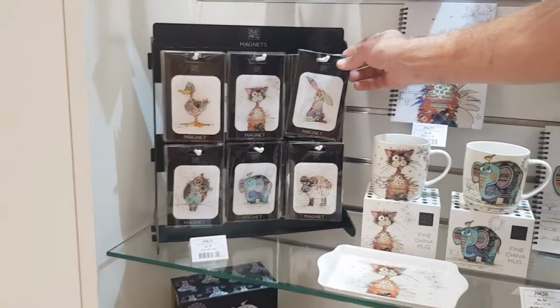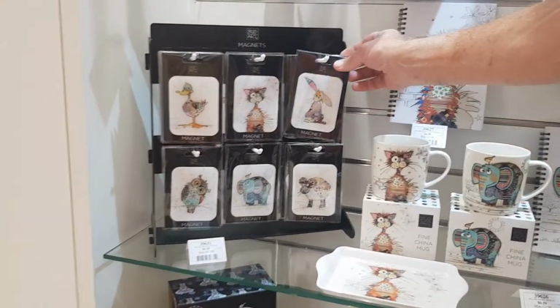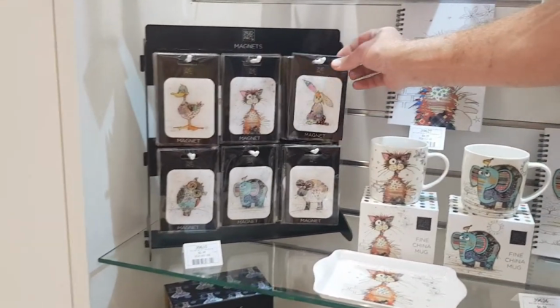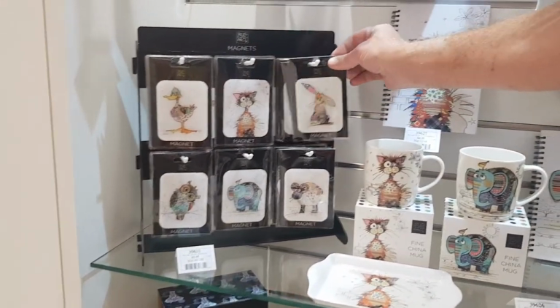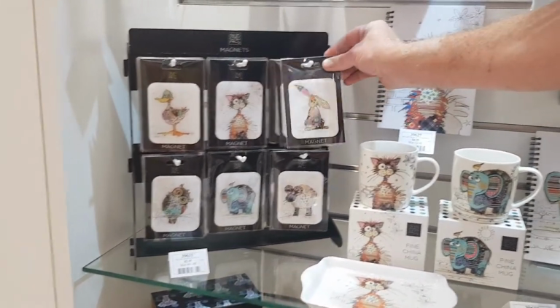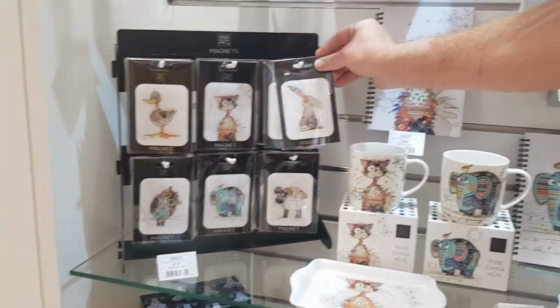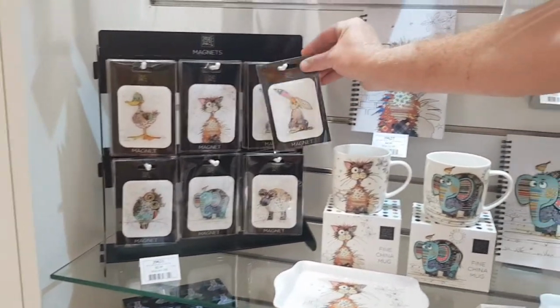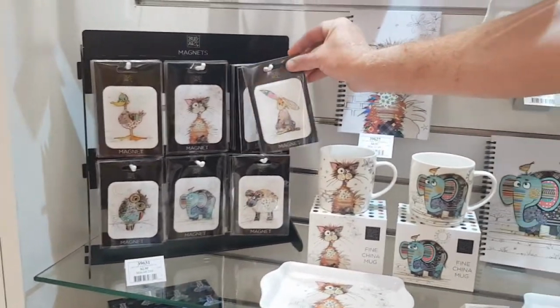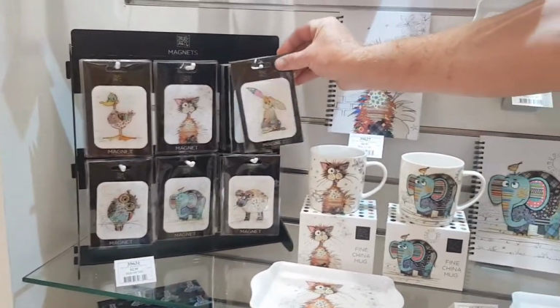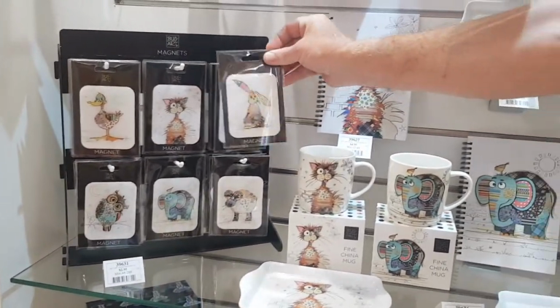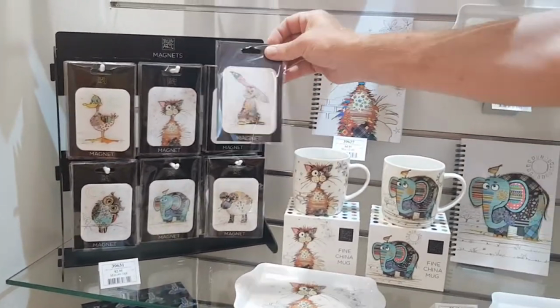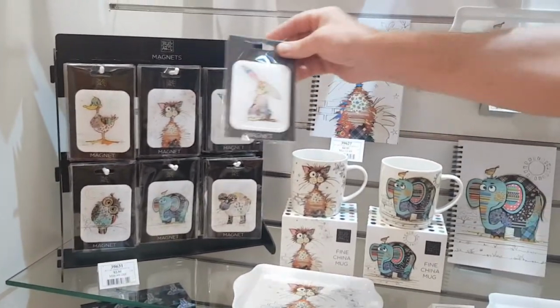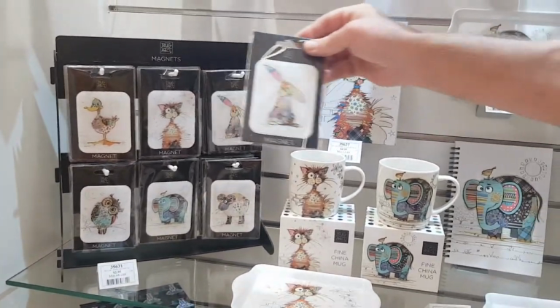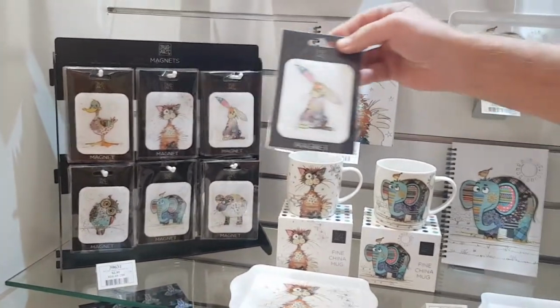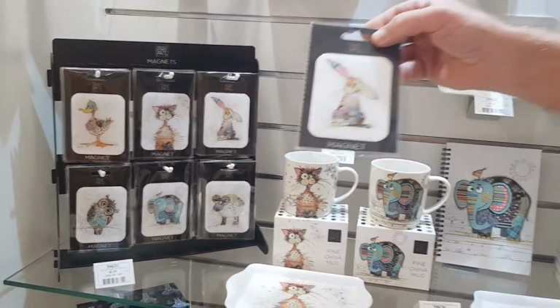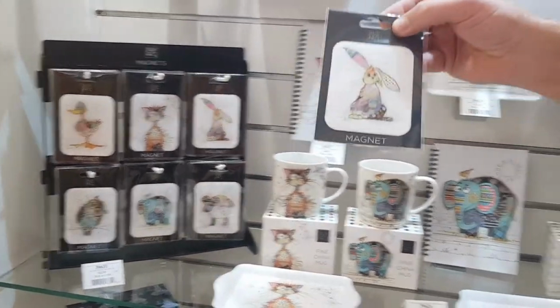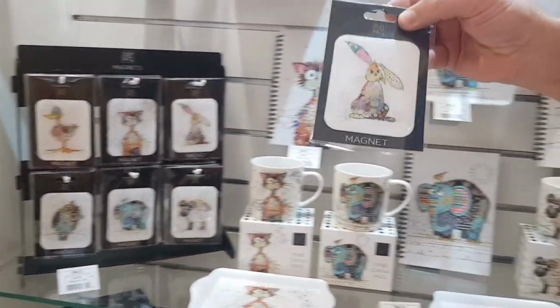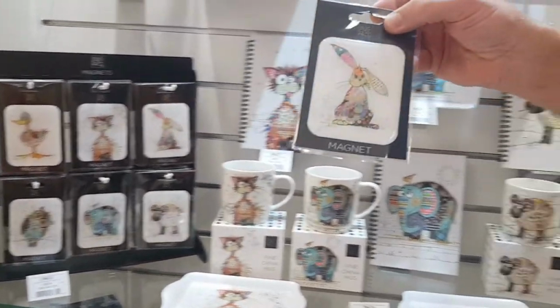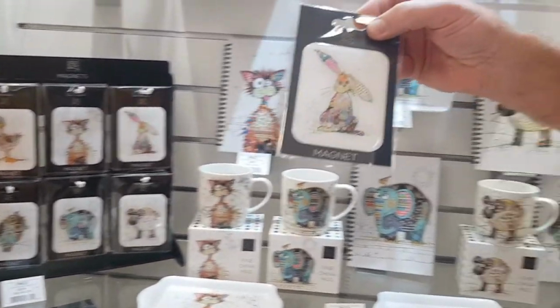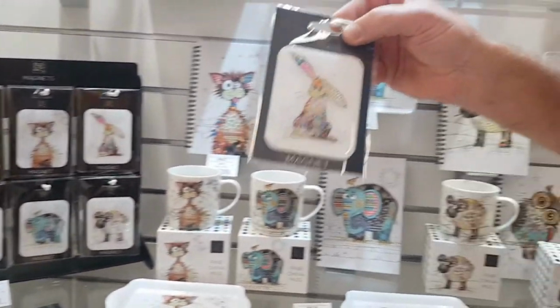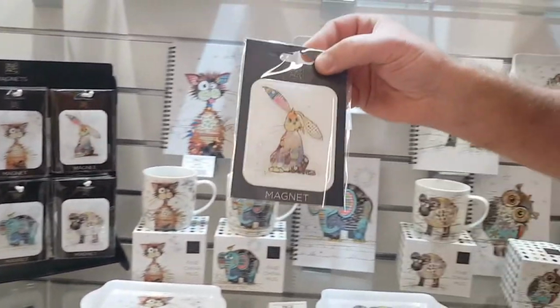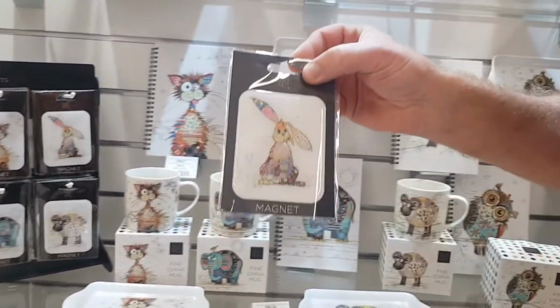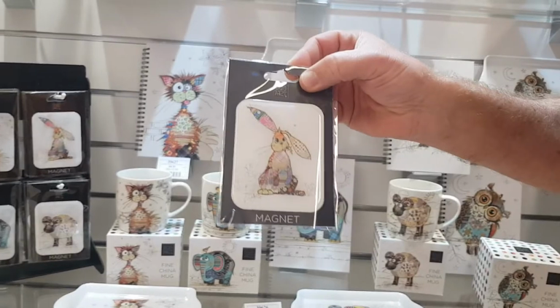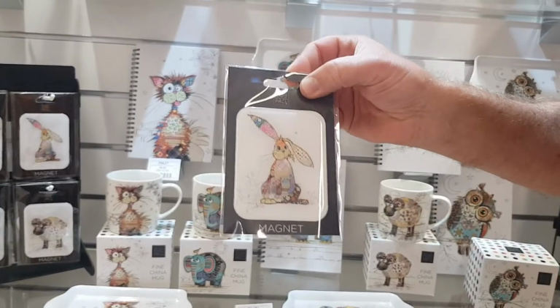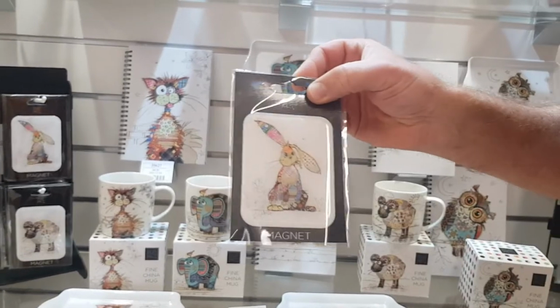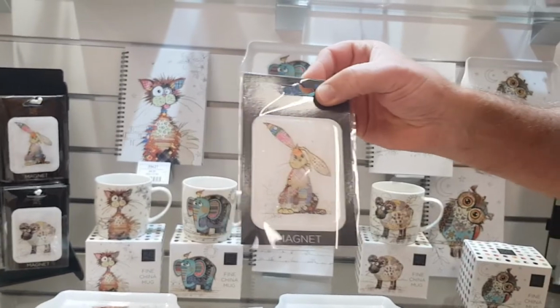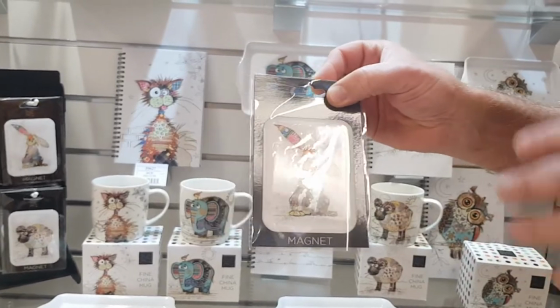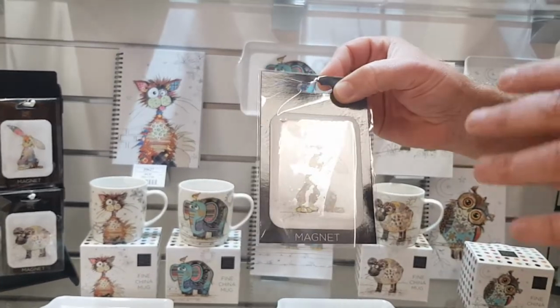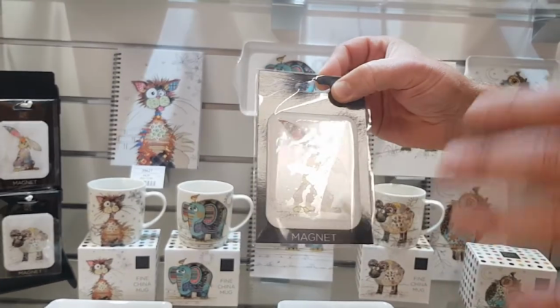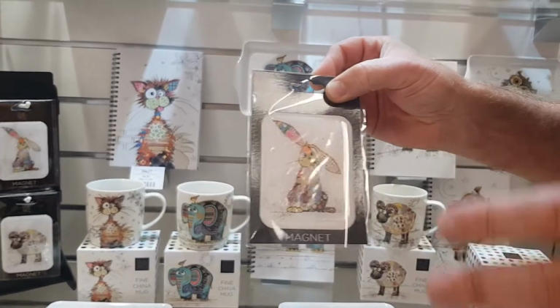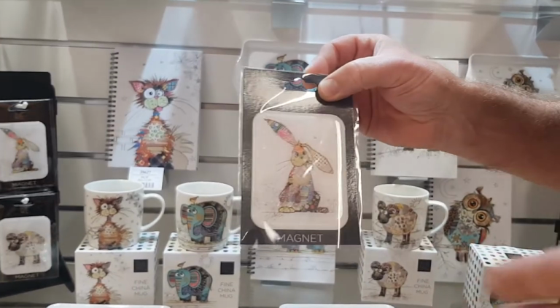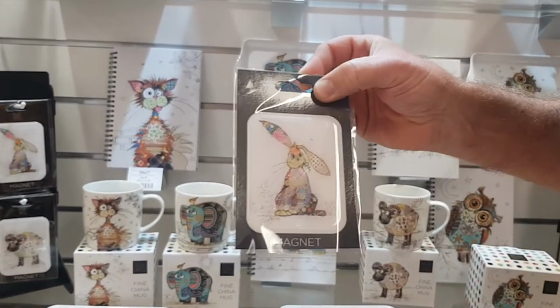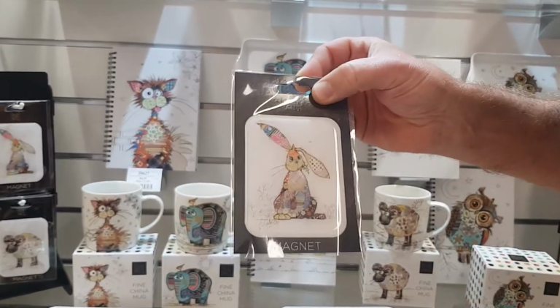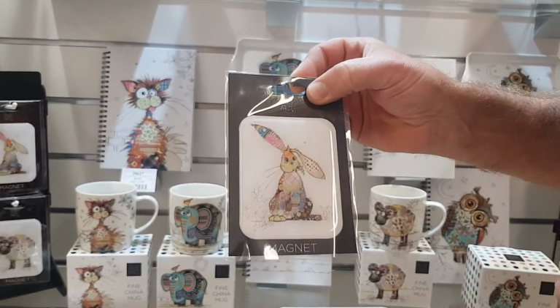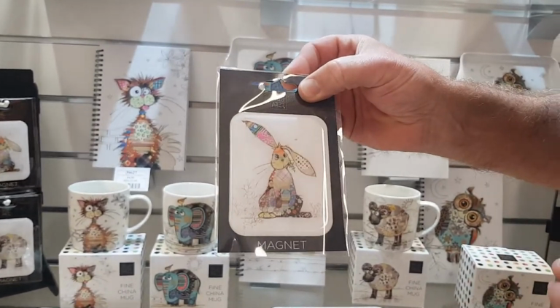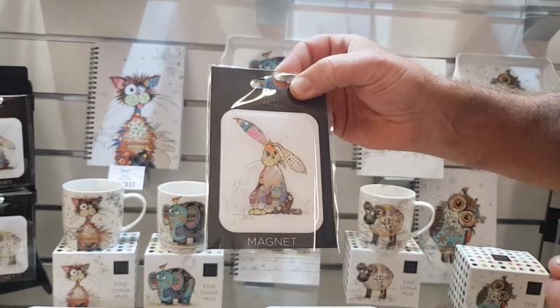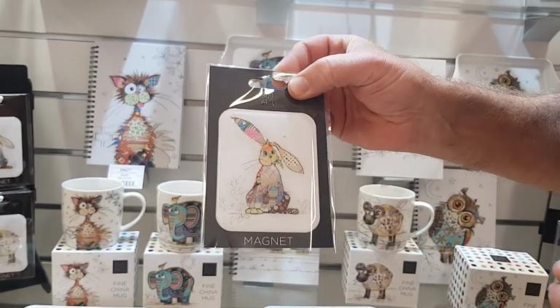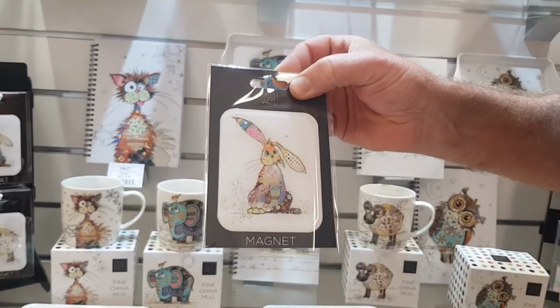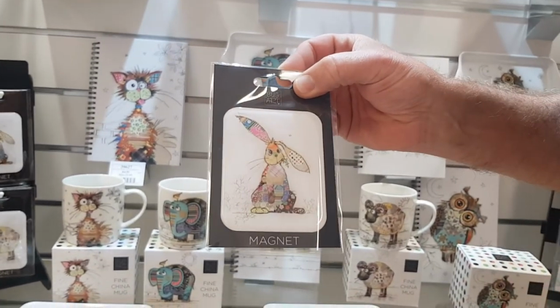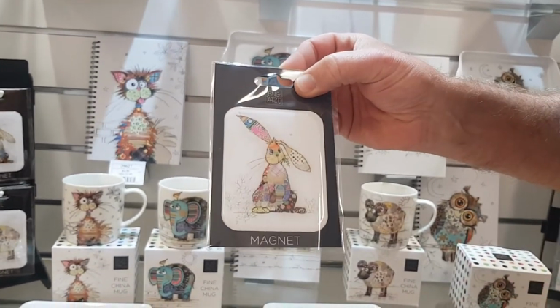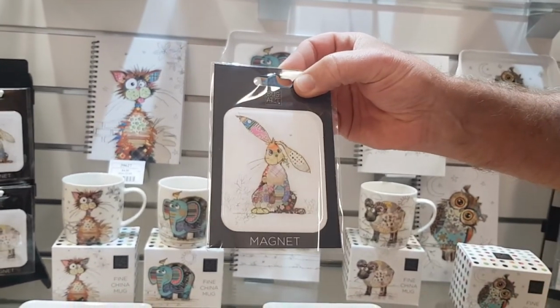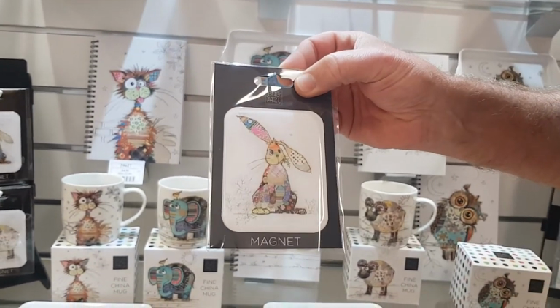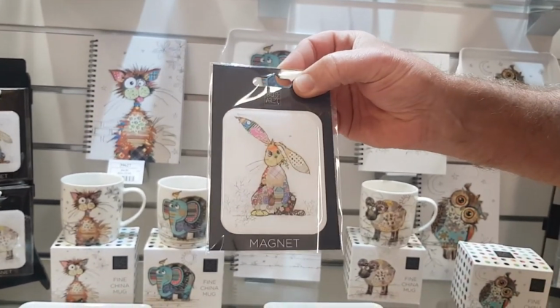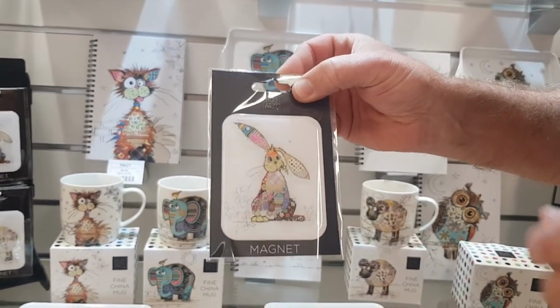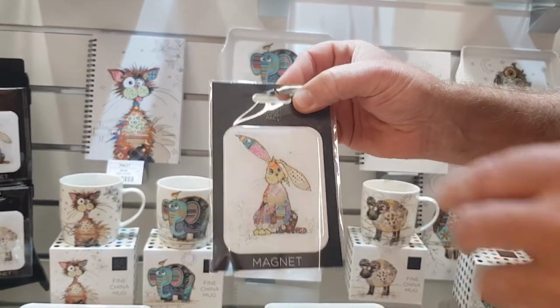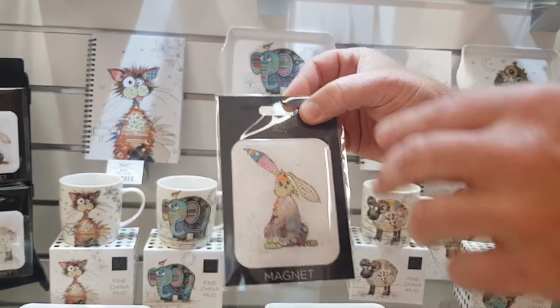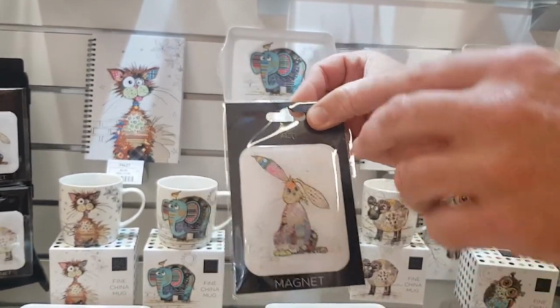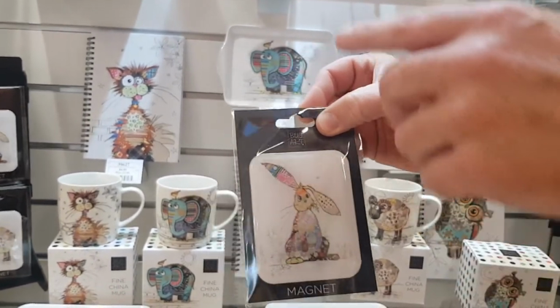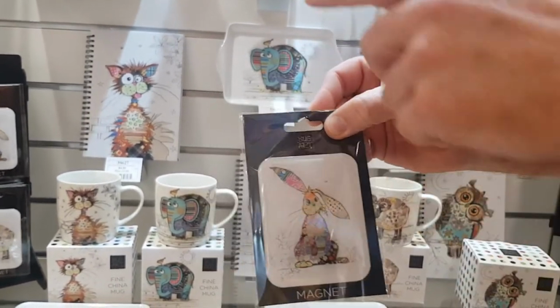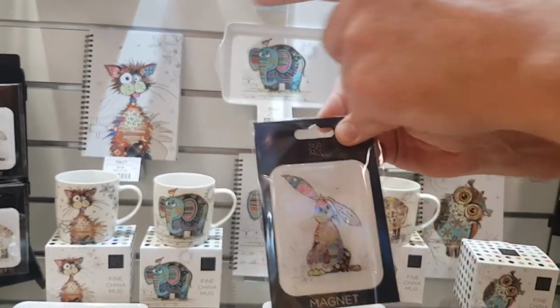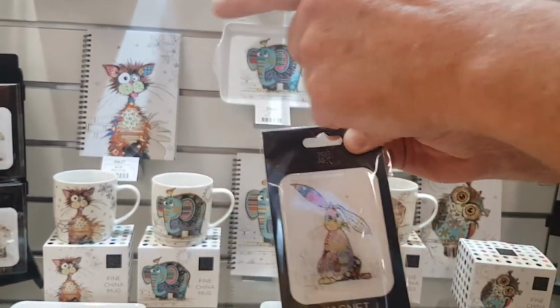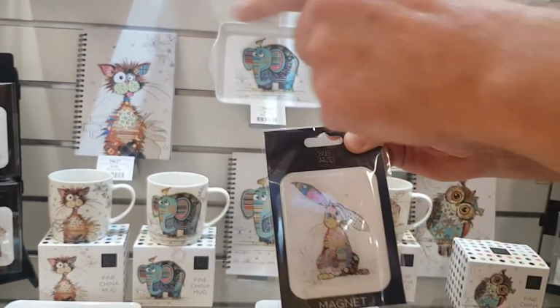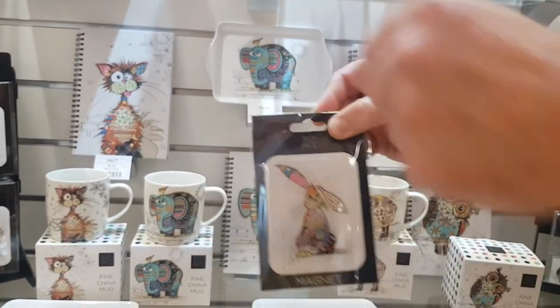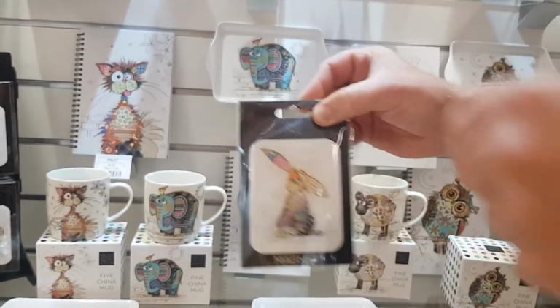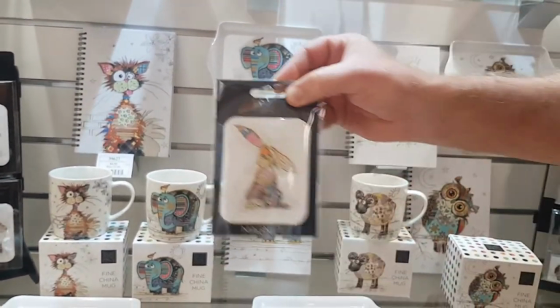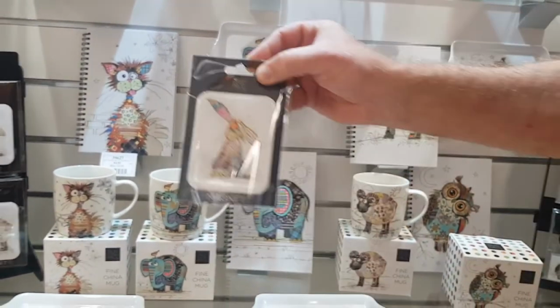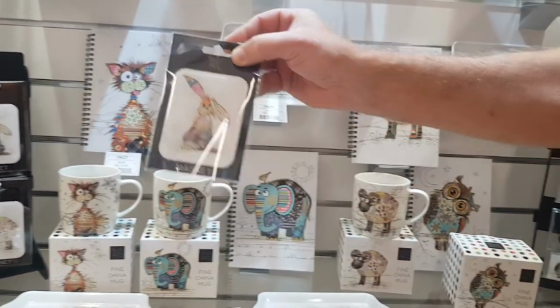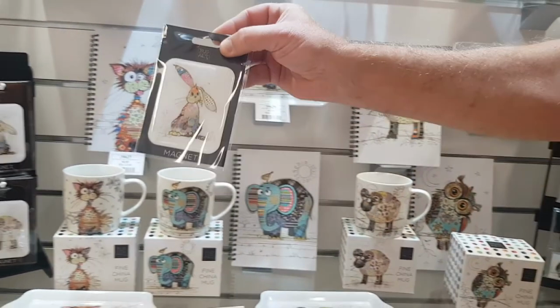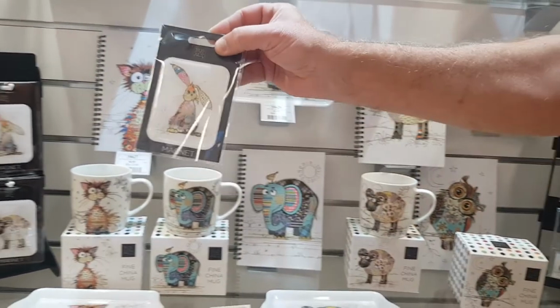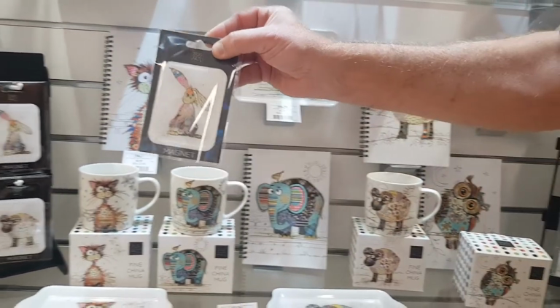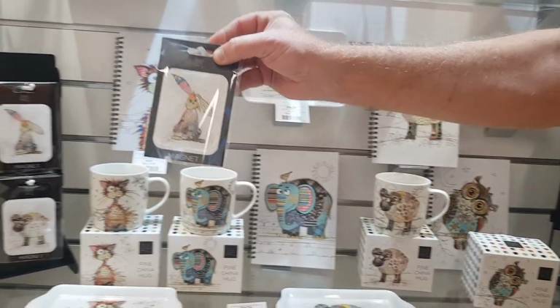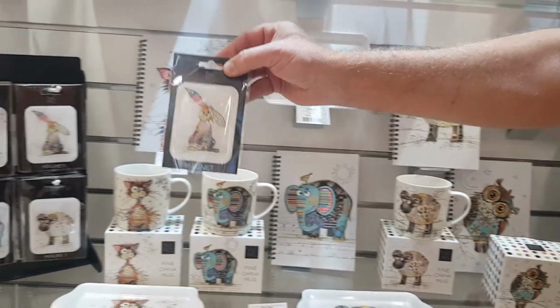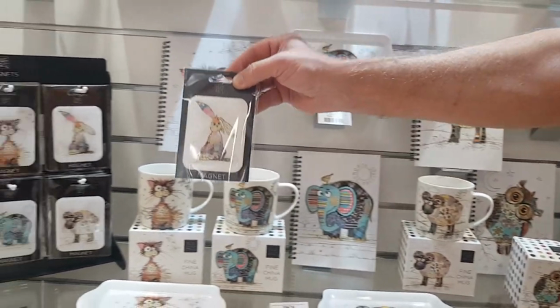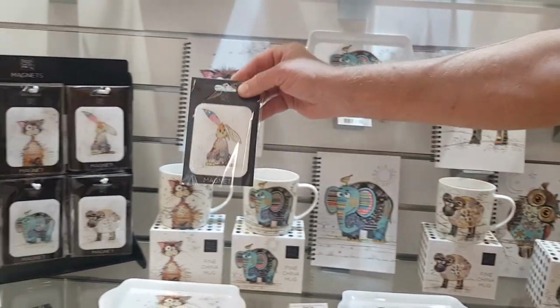We've got our magnets — such a great size. Will never fall off the fridge. And Annie, let's have a look at the point of sale.